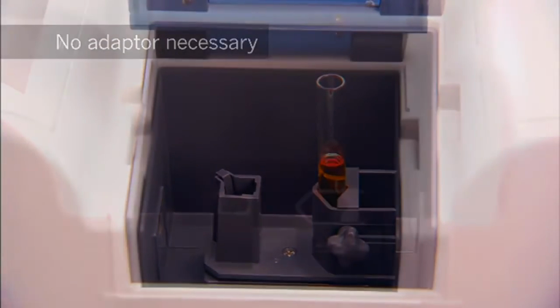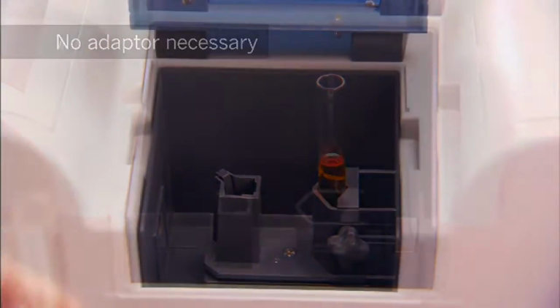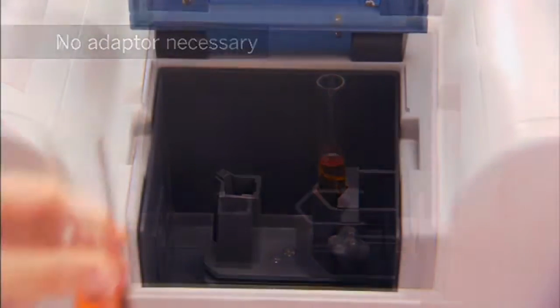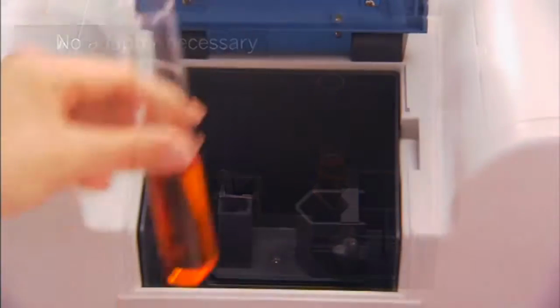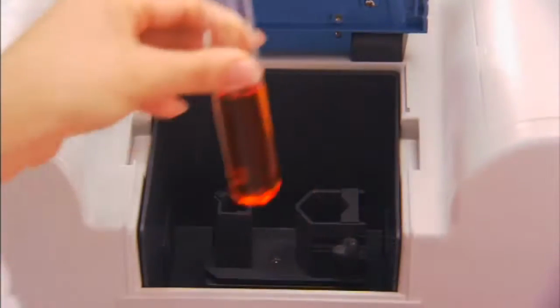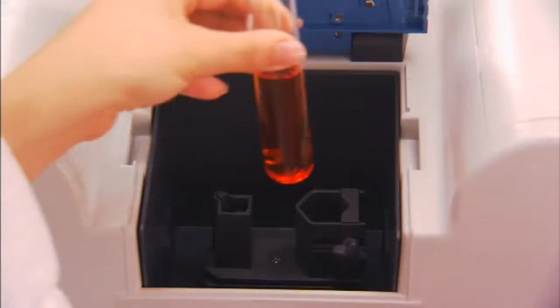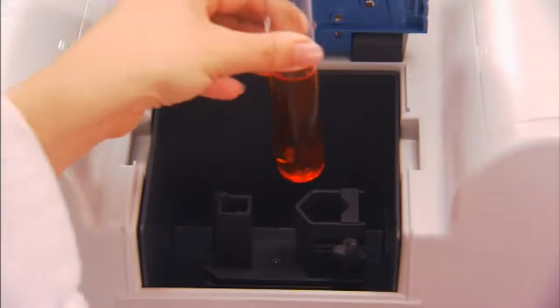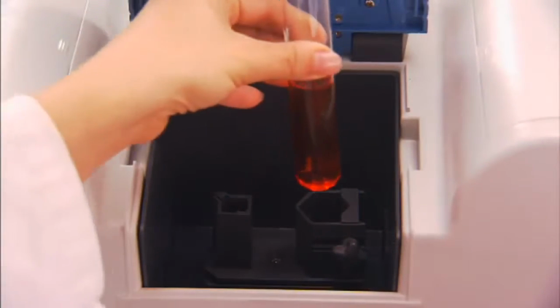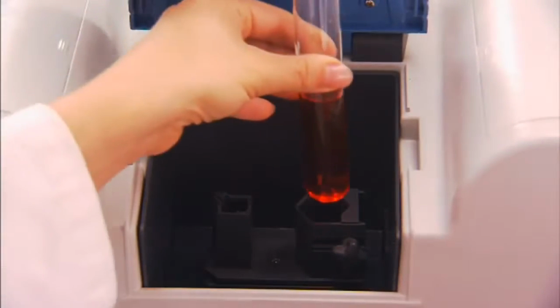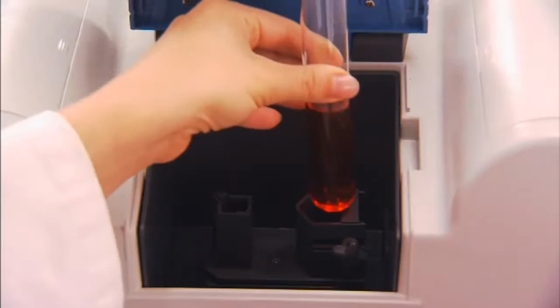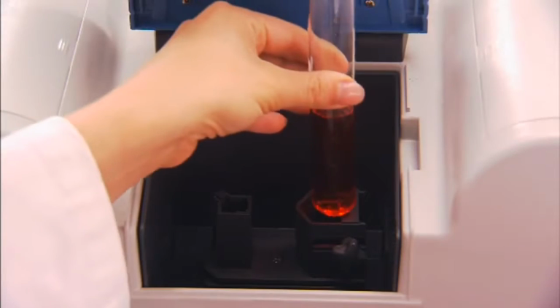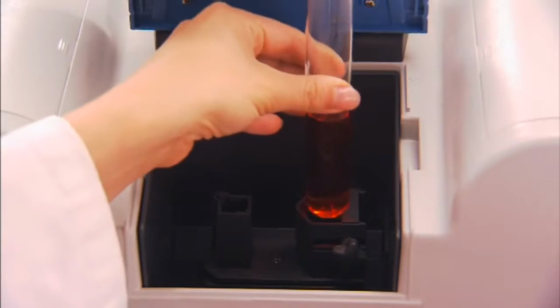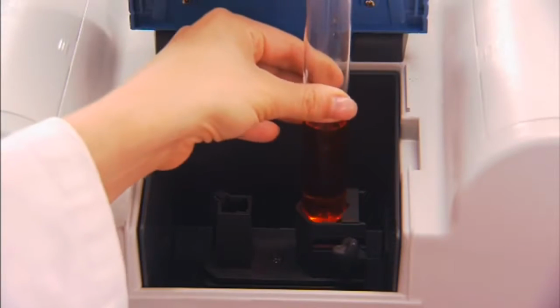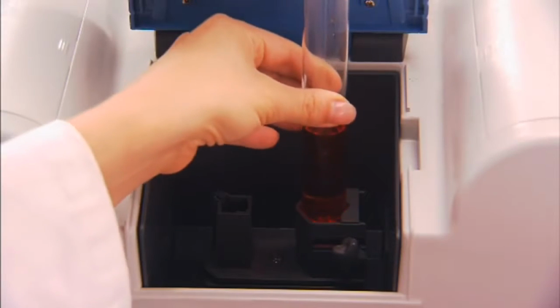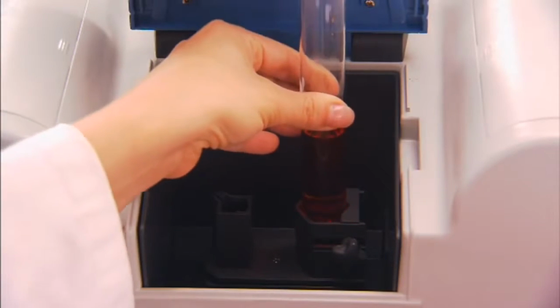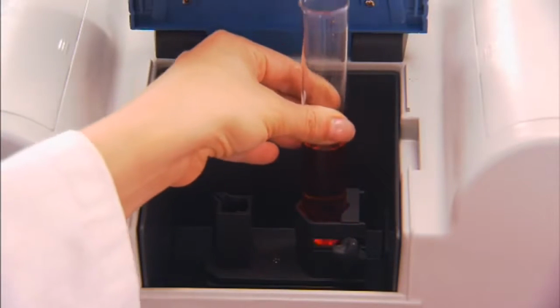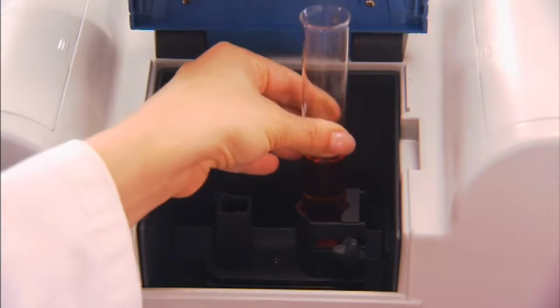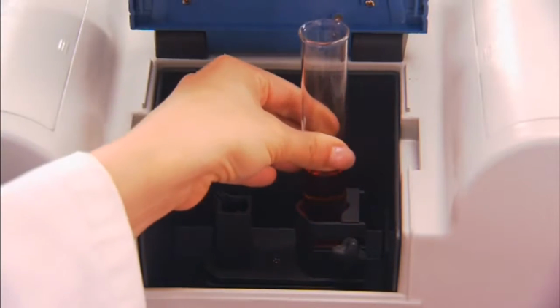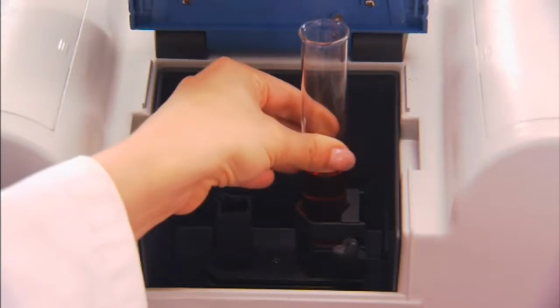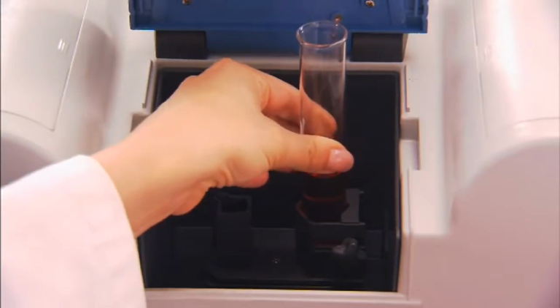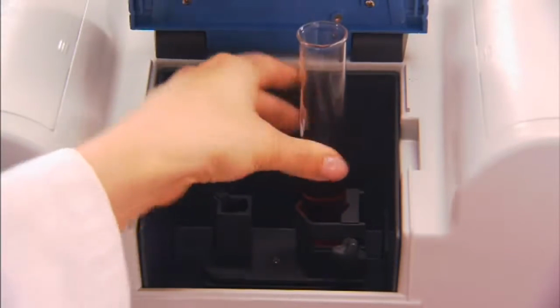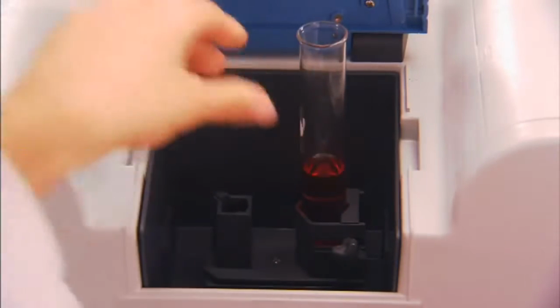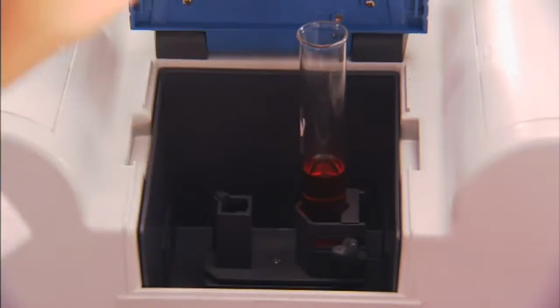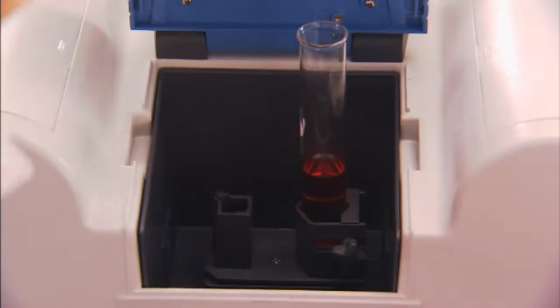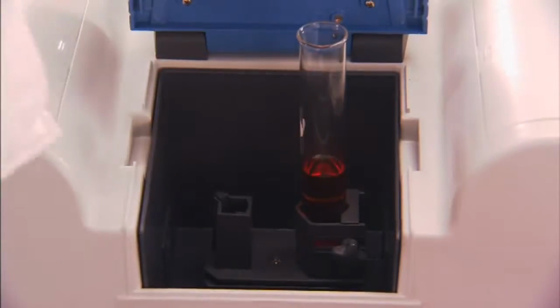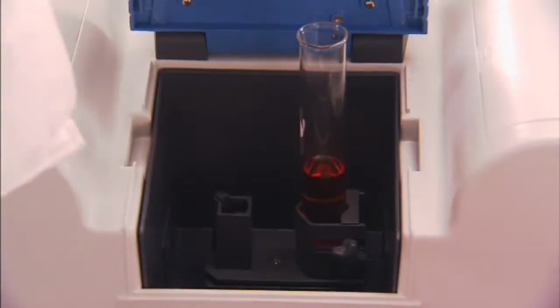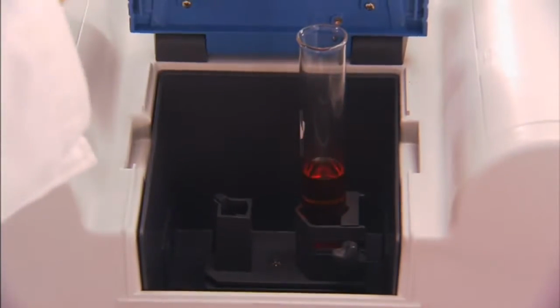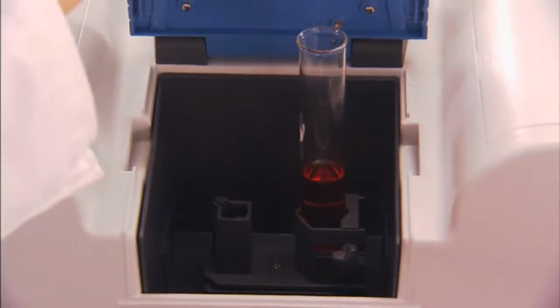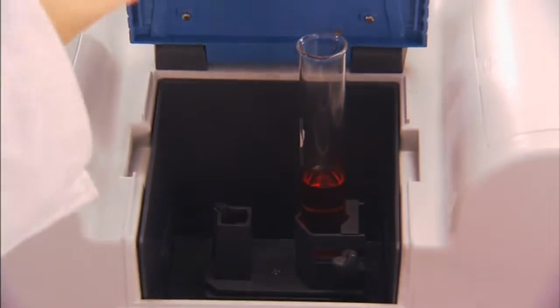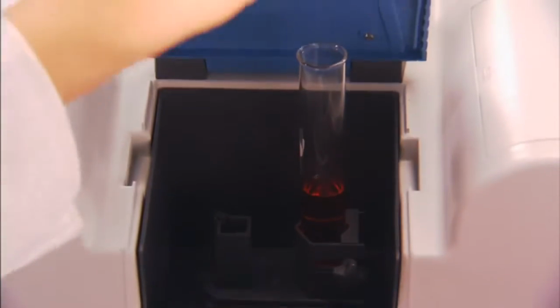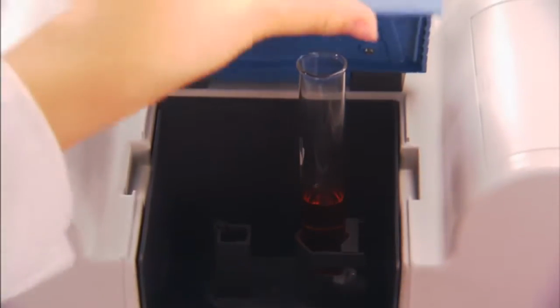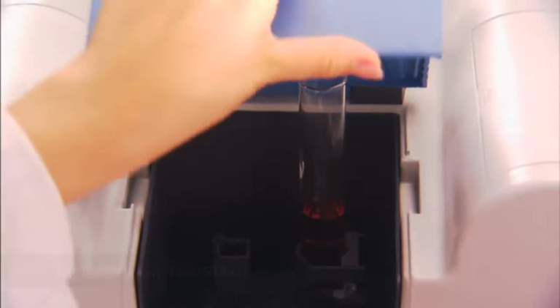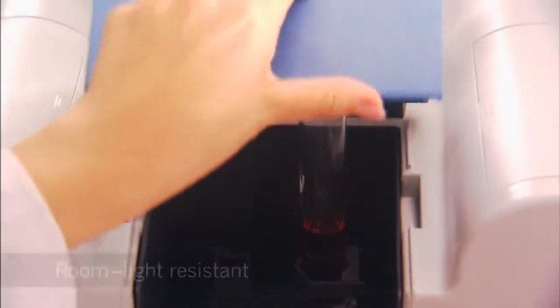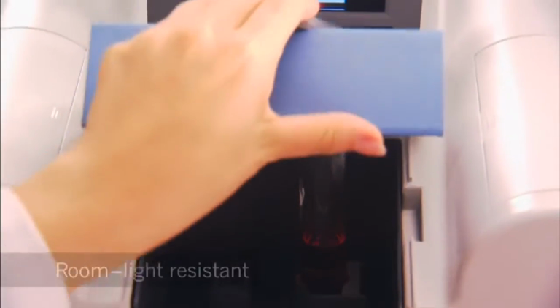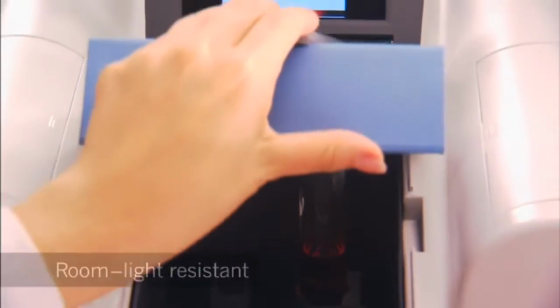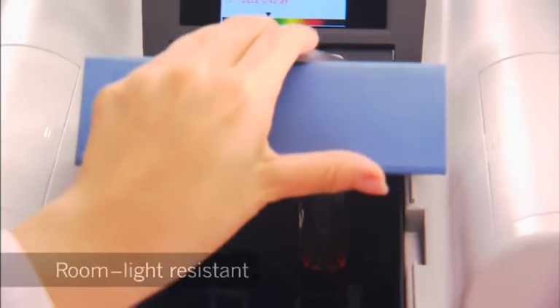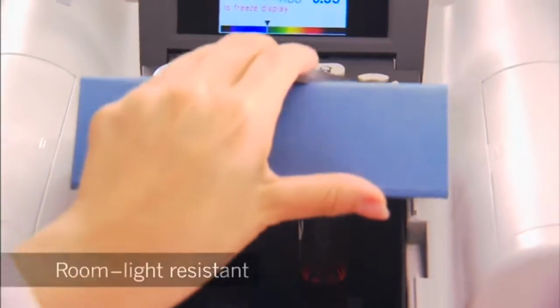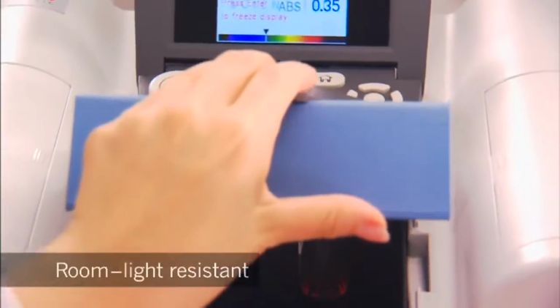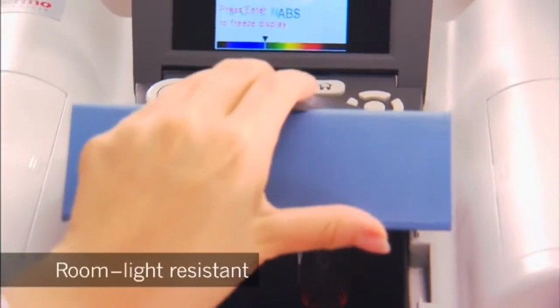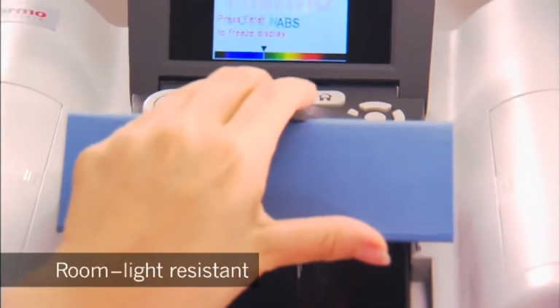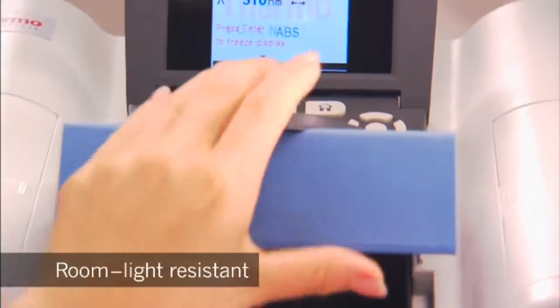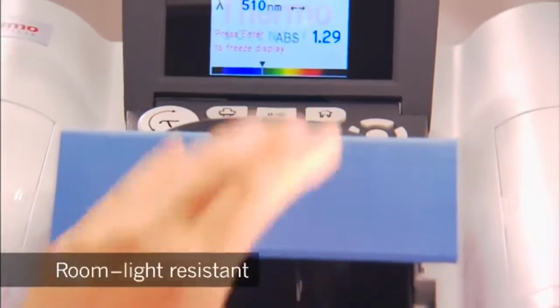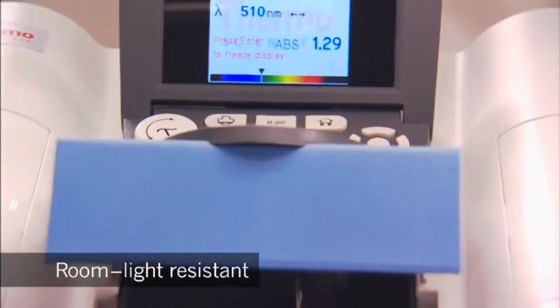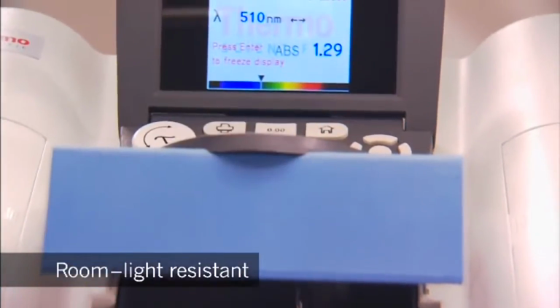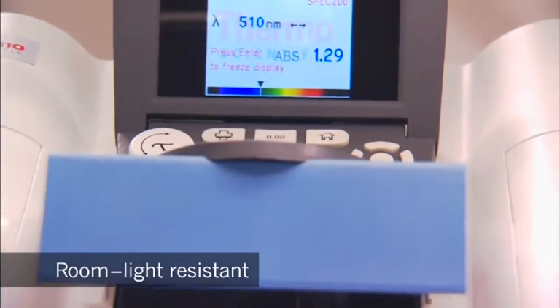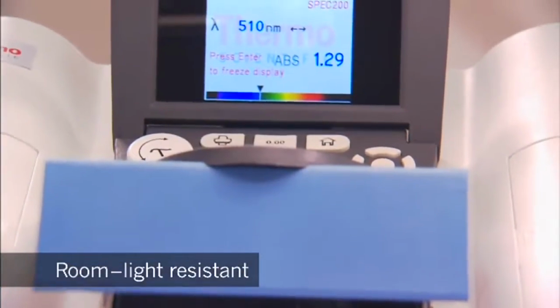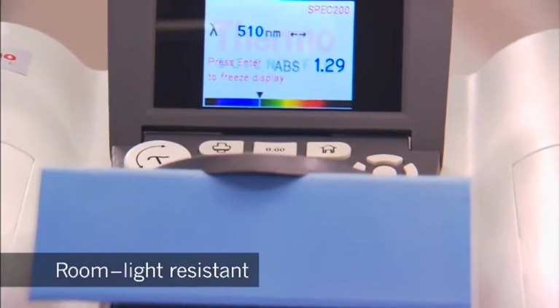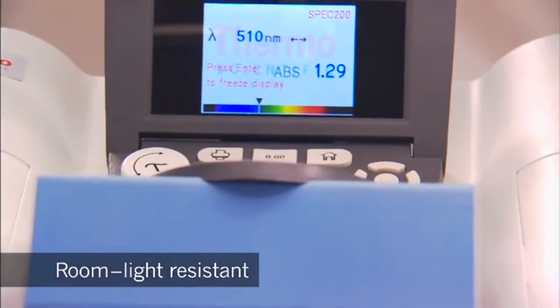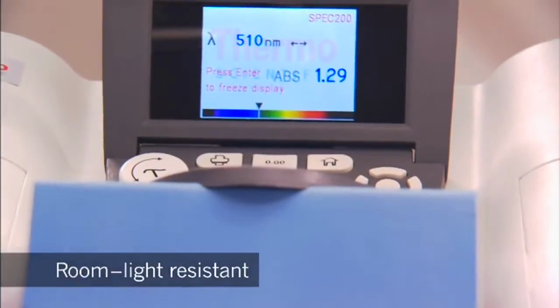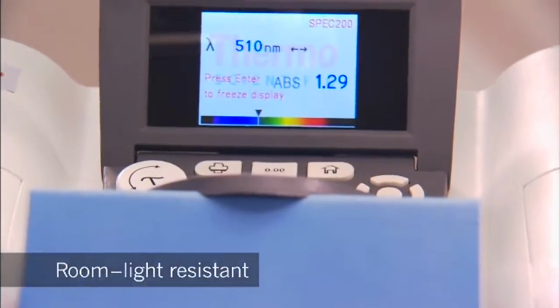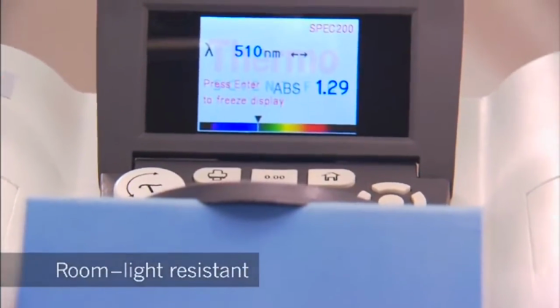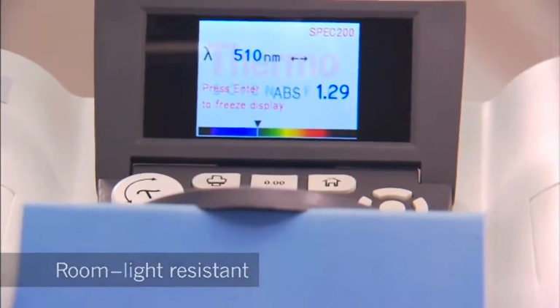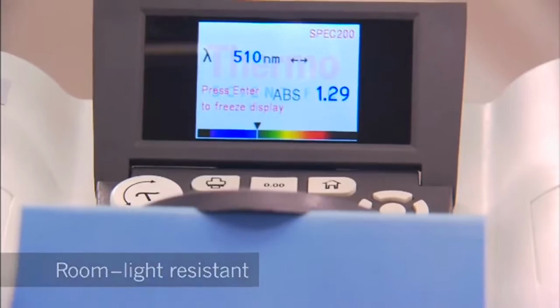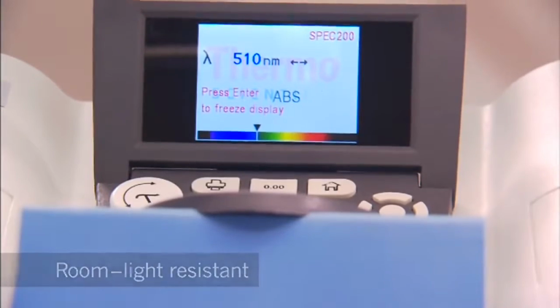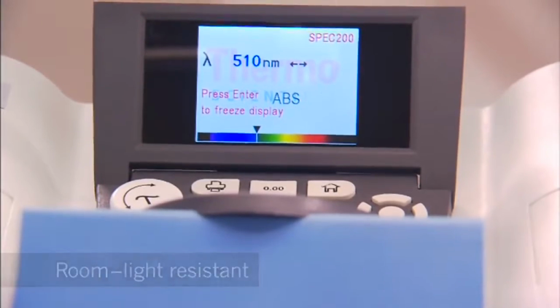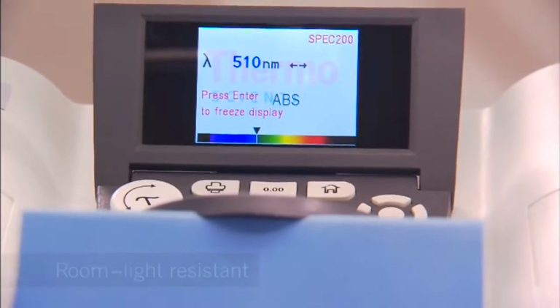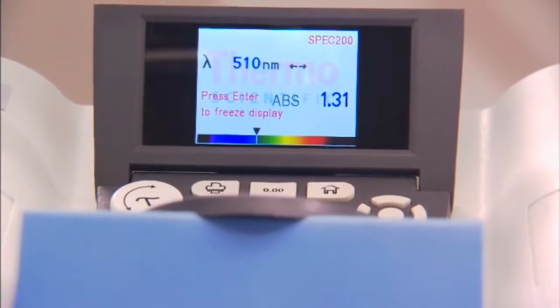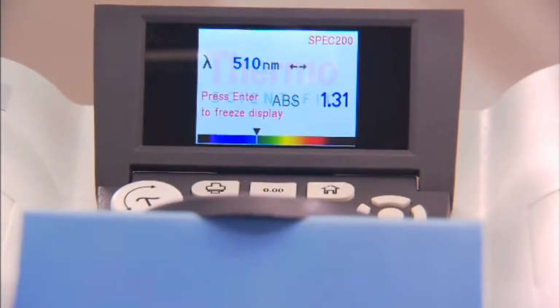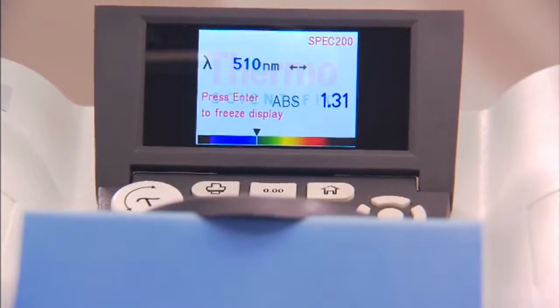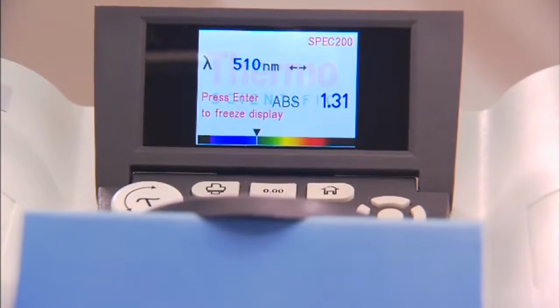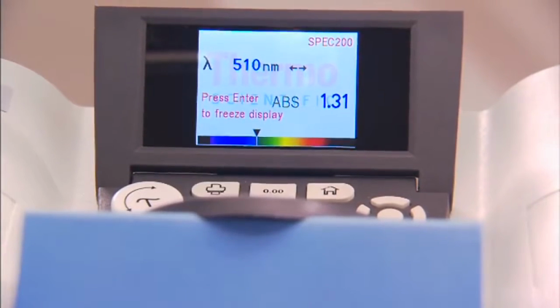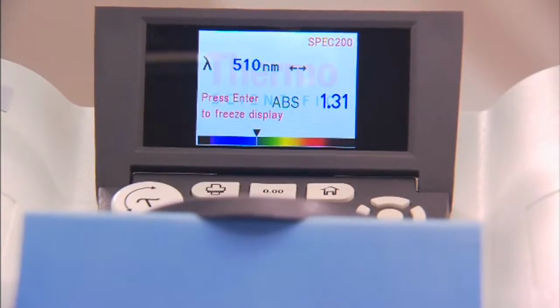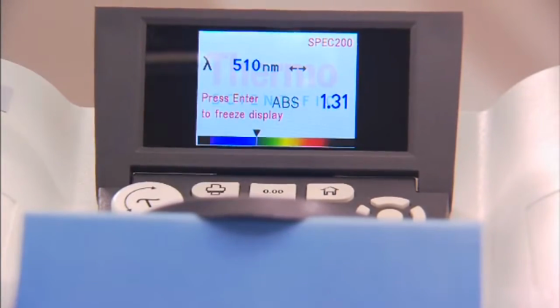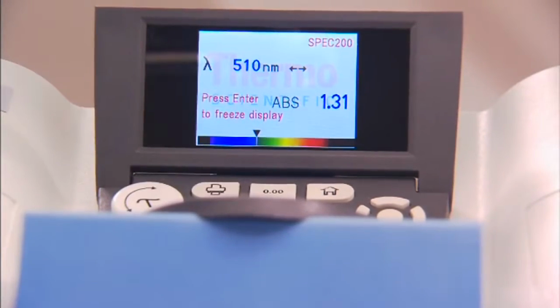Even tall test tubes aren't a problem because the SPEC 200 is room light resistant. It can measure accurately with the lid open.